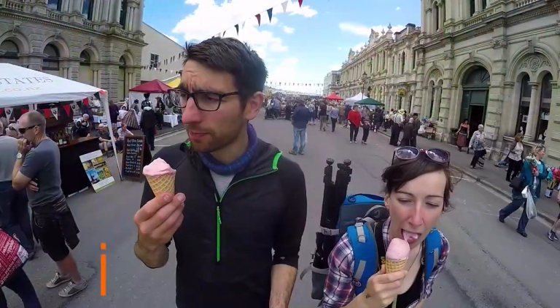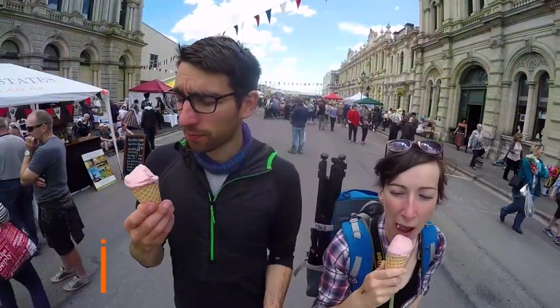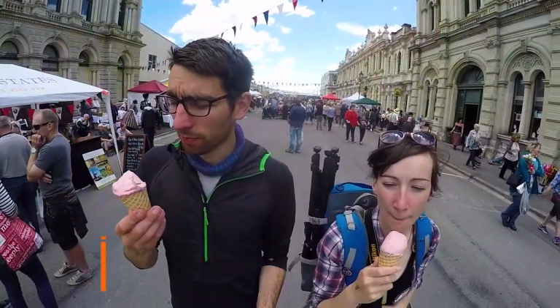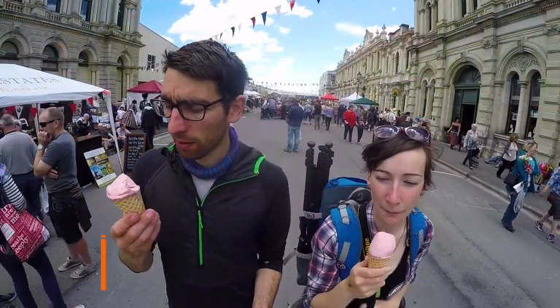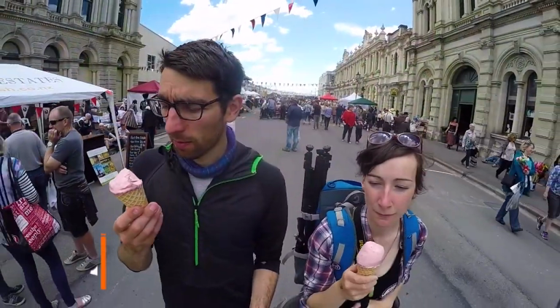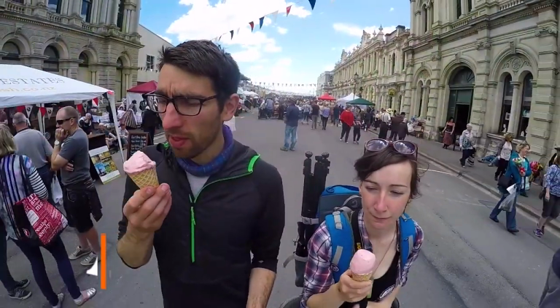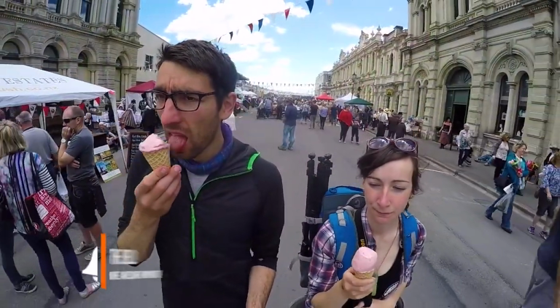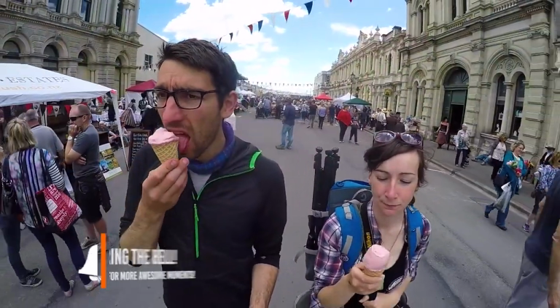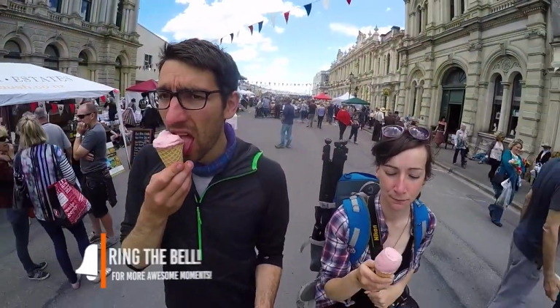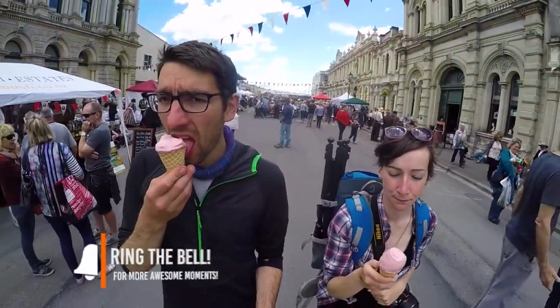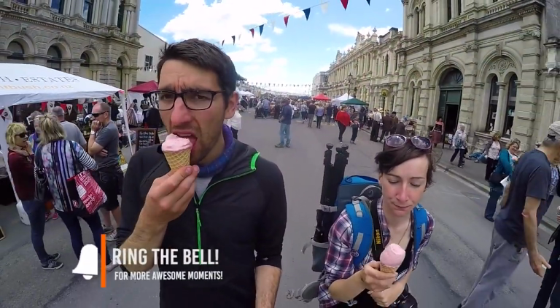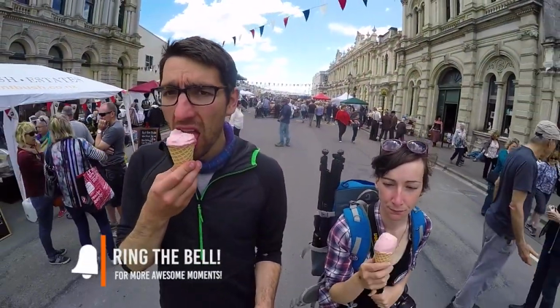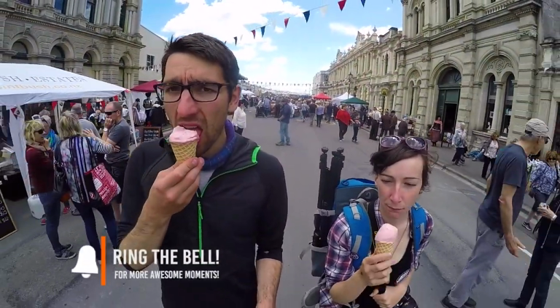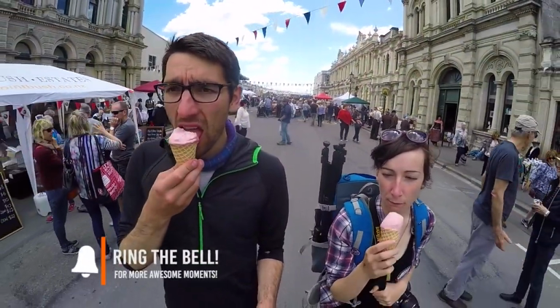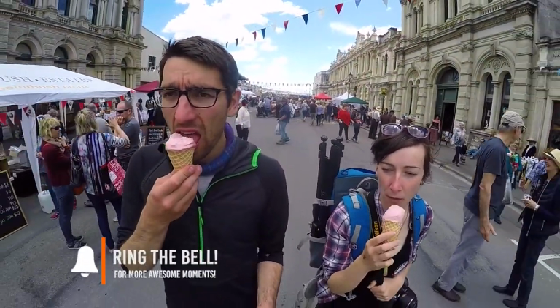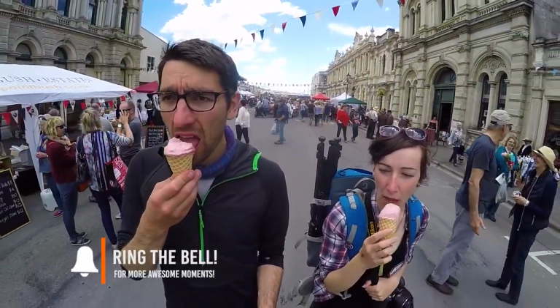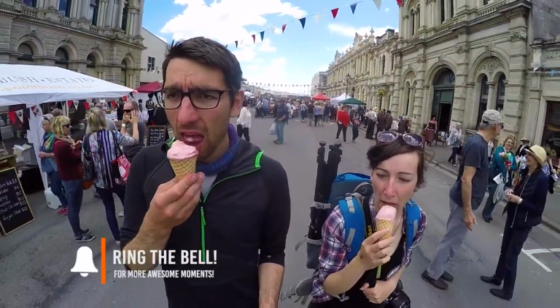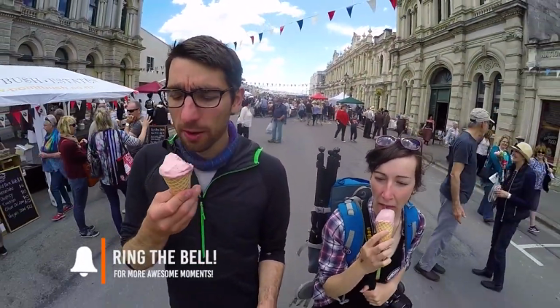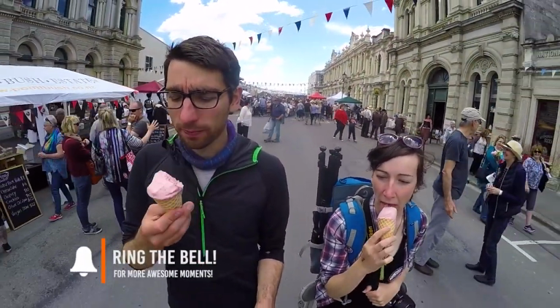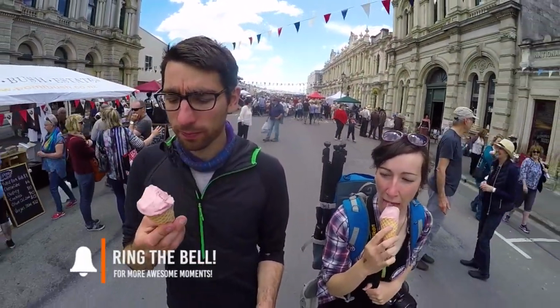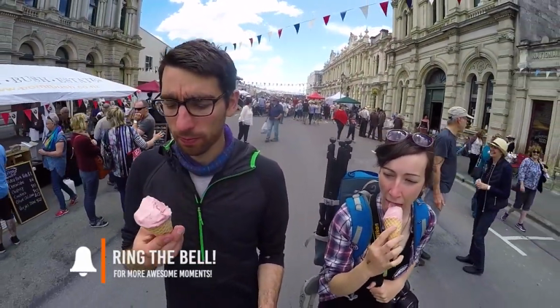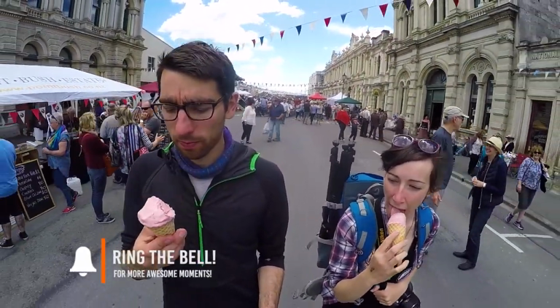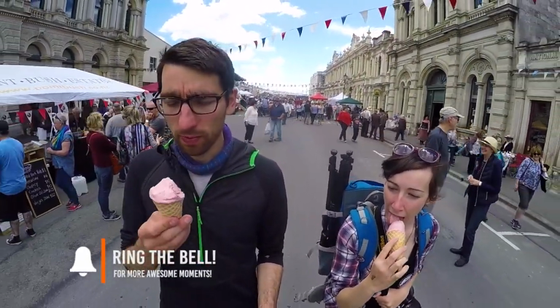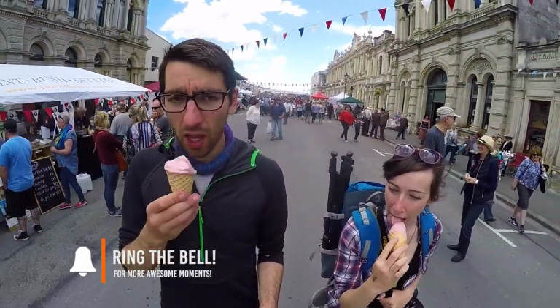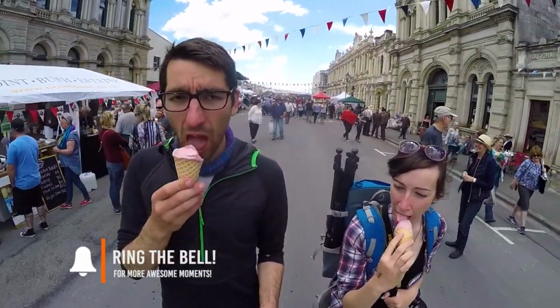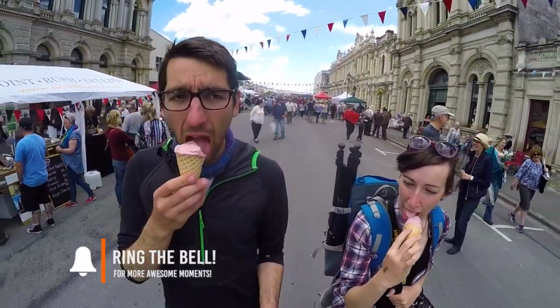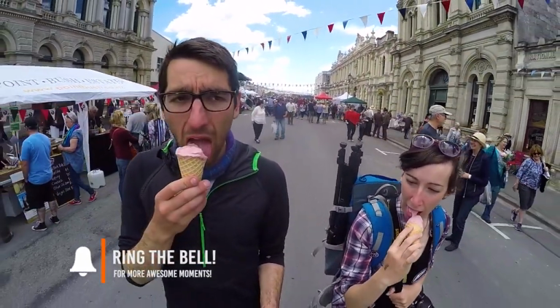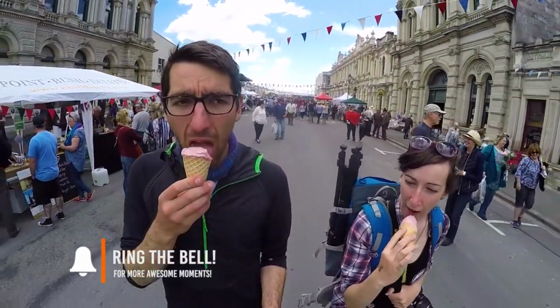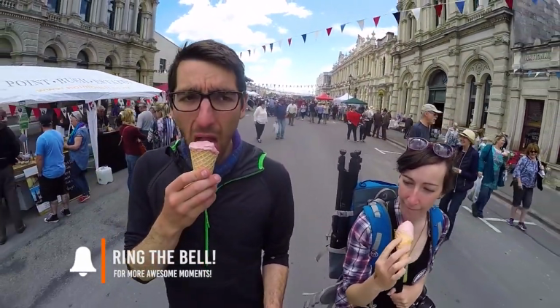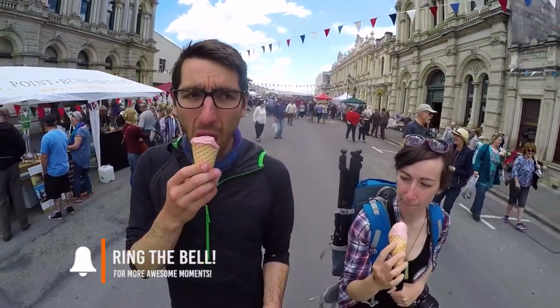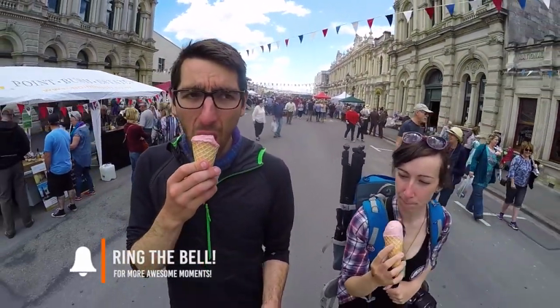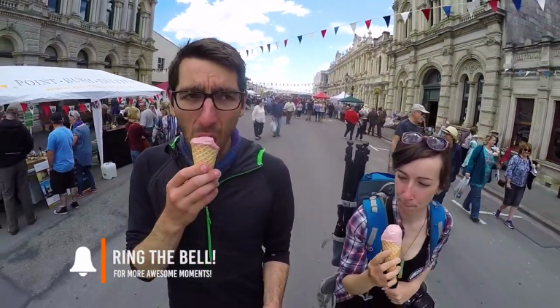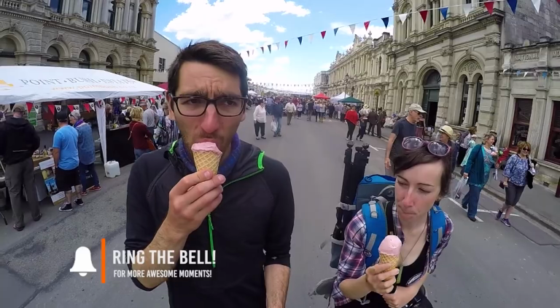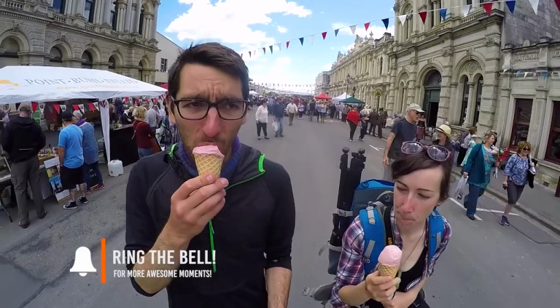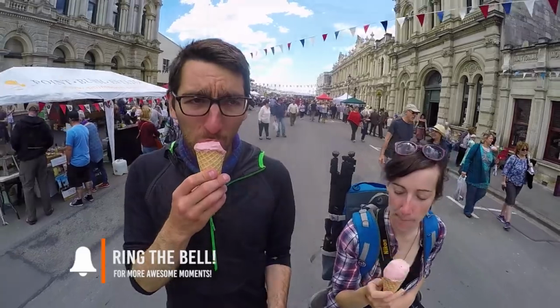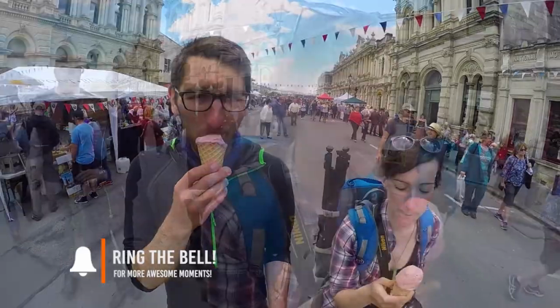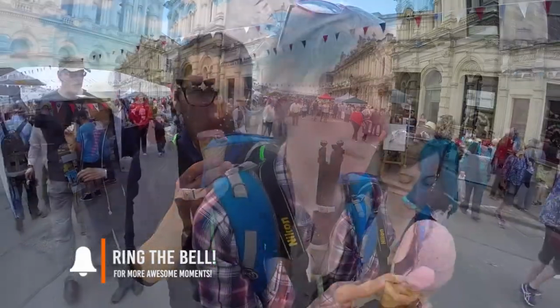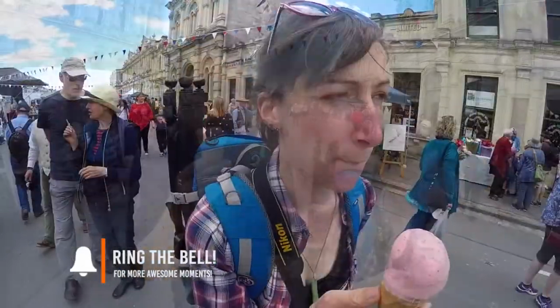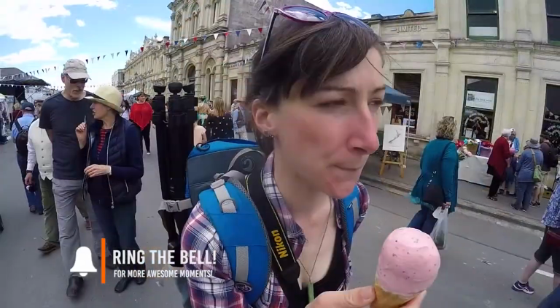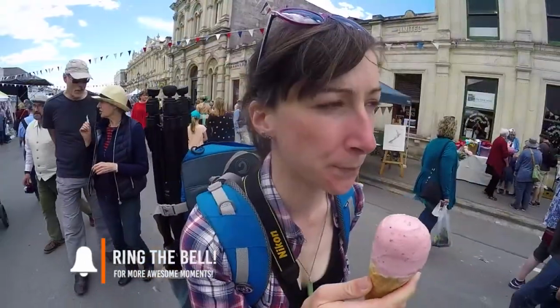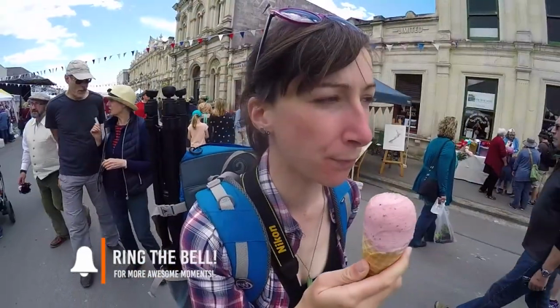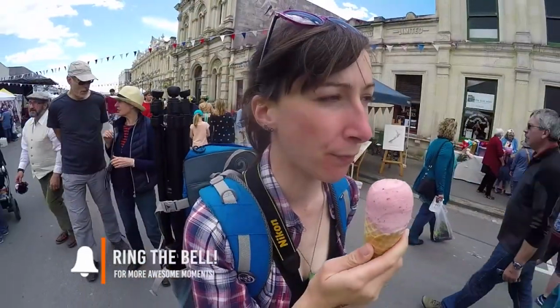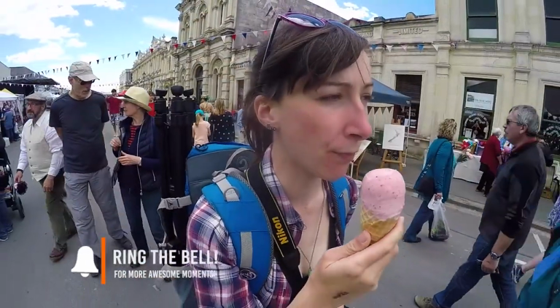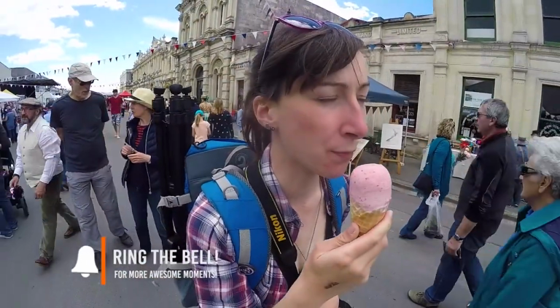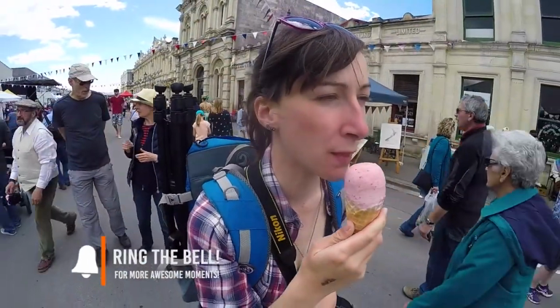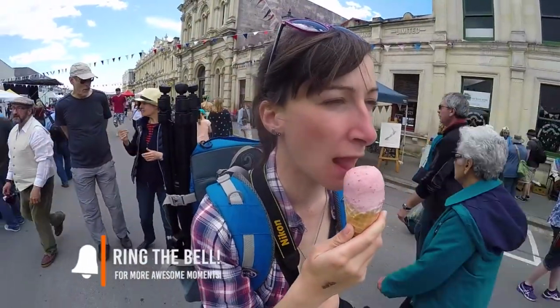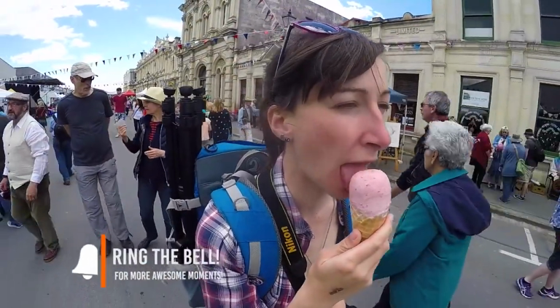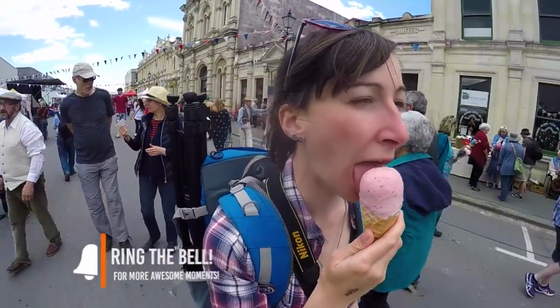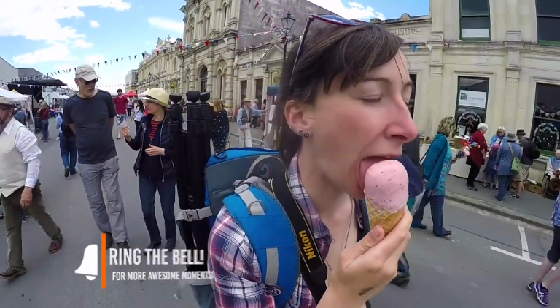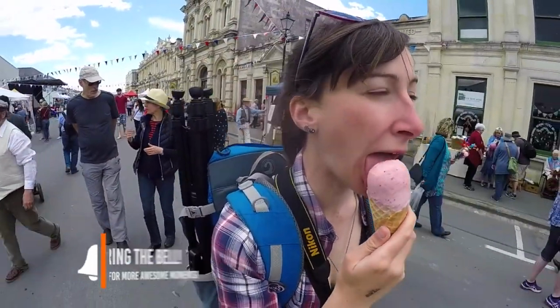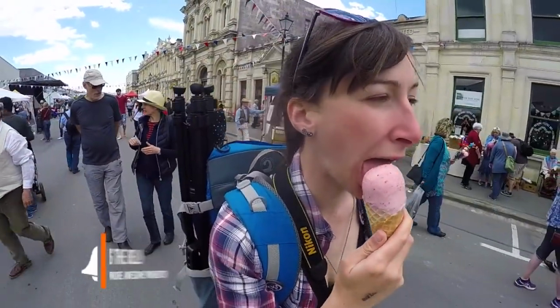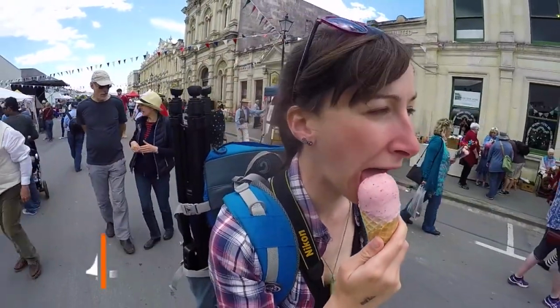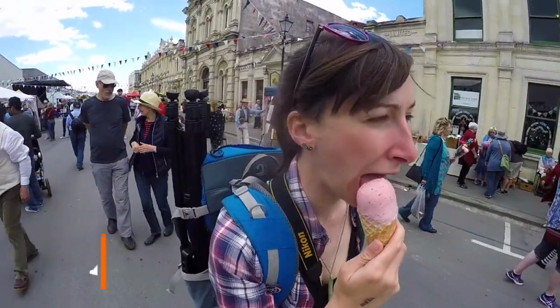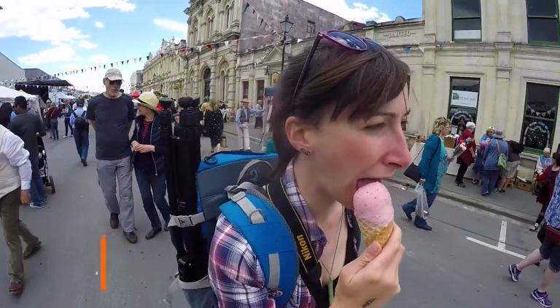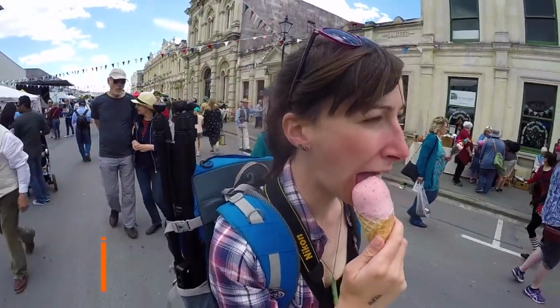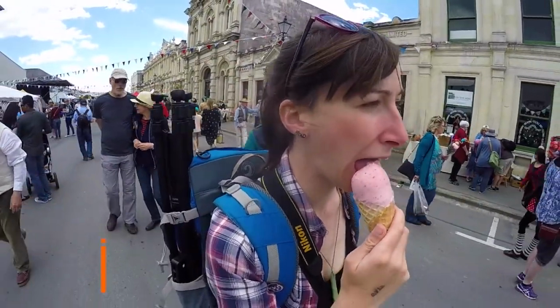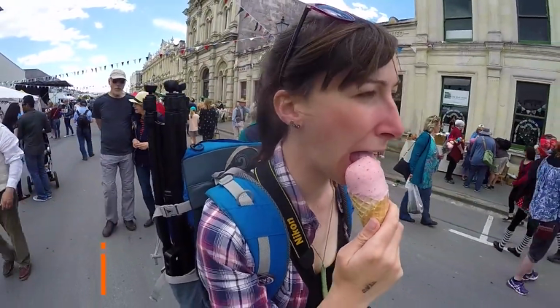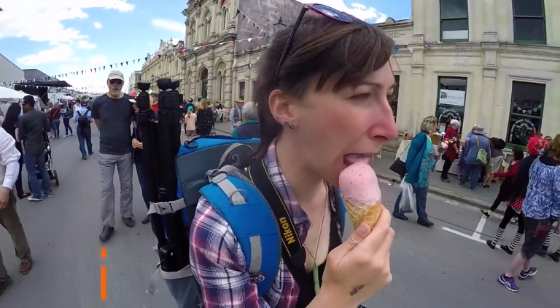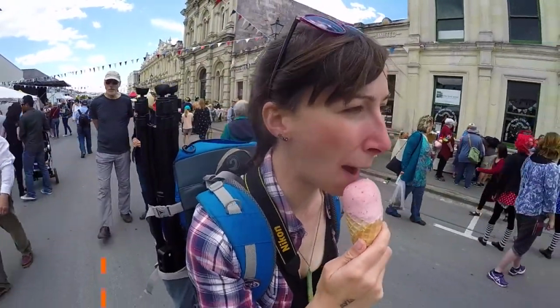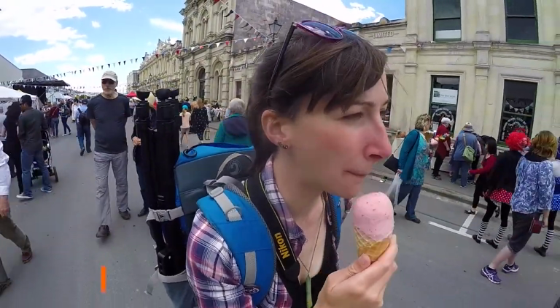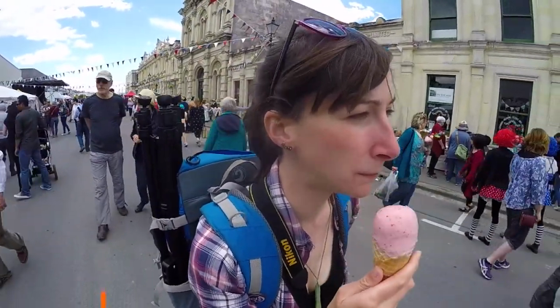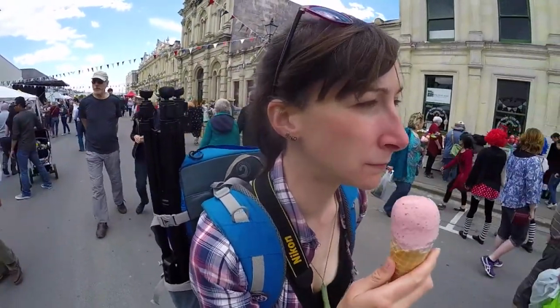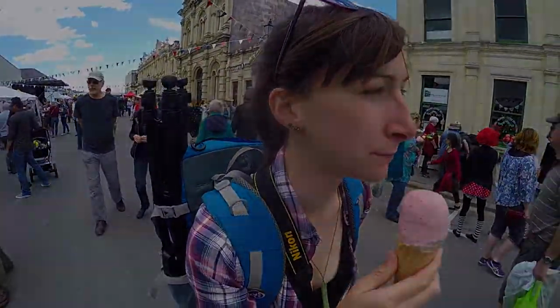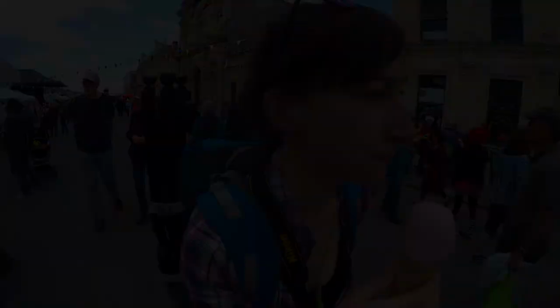Join us tomorrow when we're going to a cheese factory and also trying our hand at sheep shearing. Good luck with that.